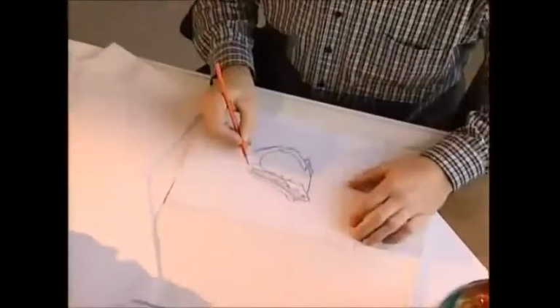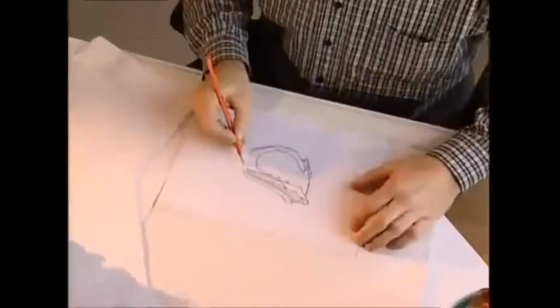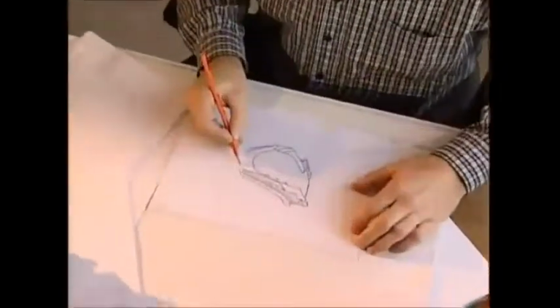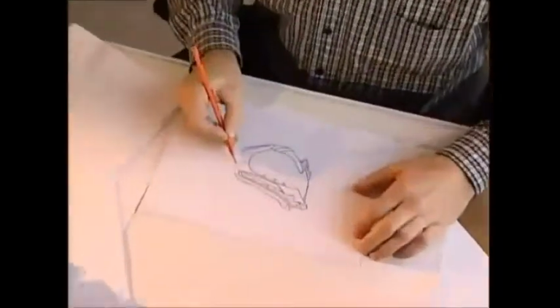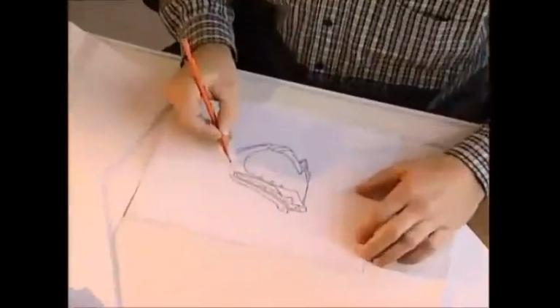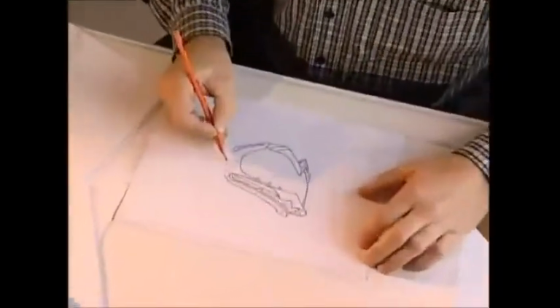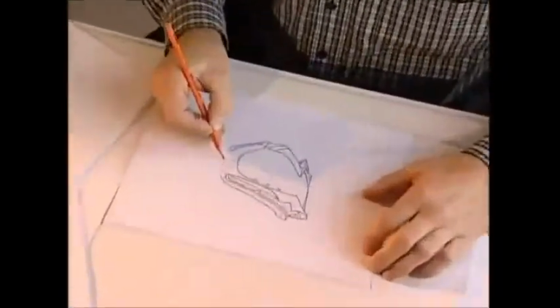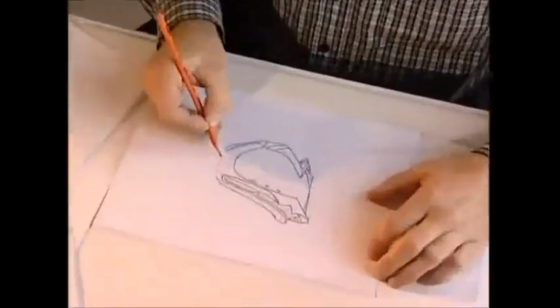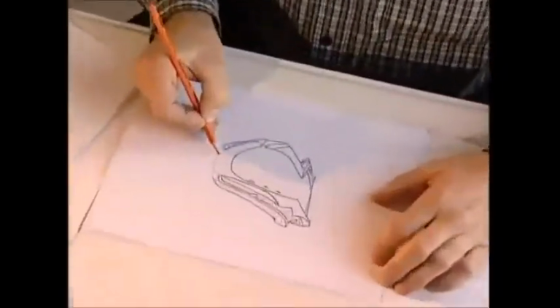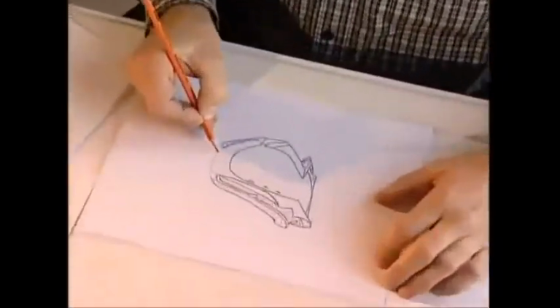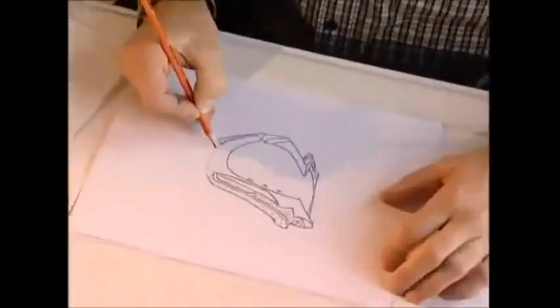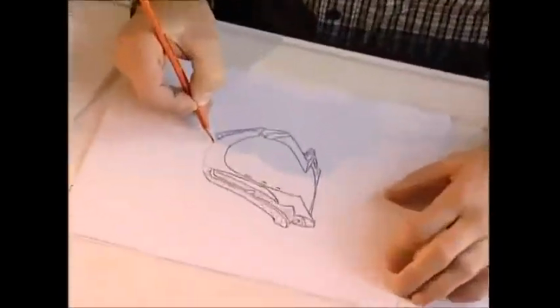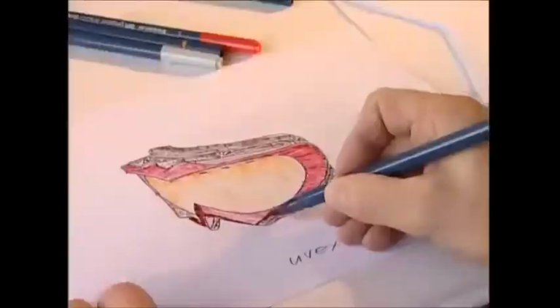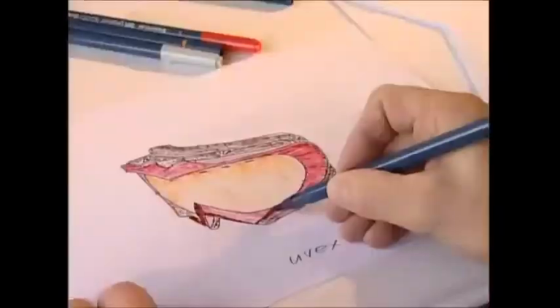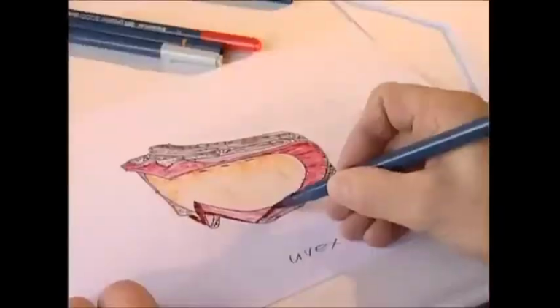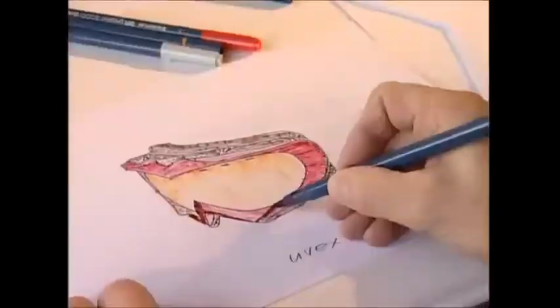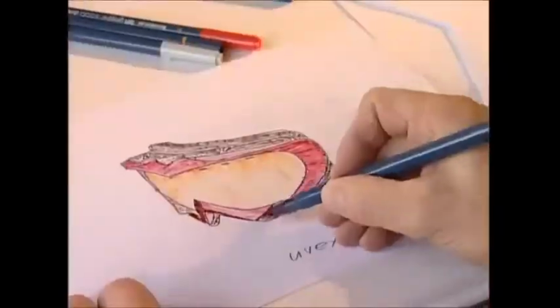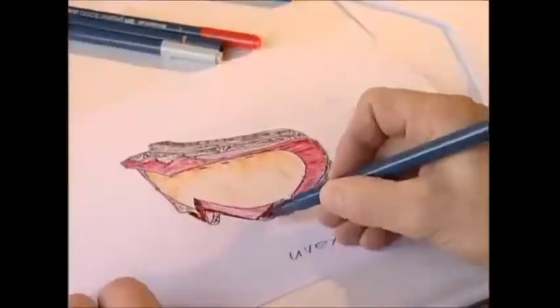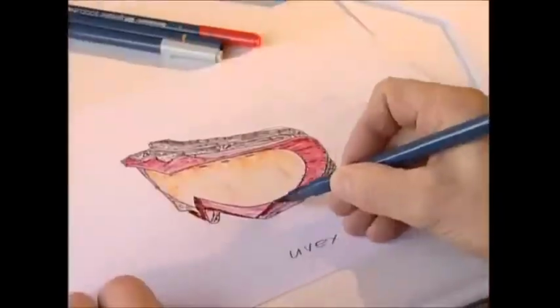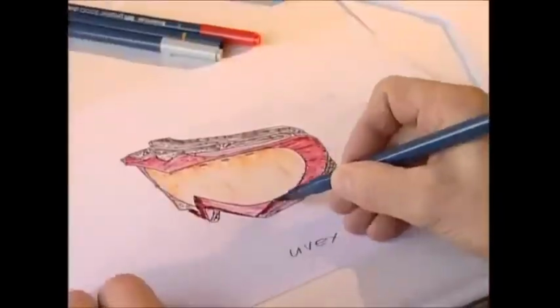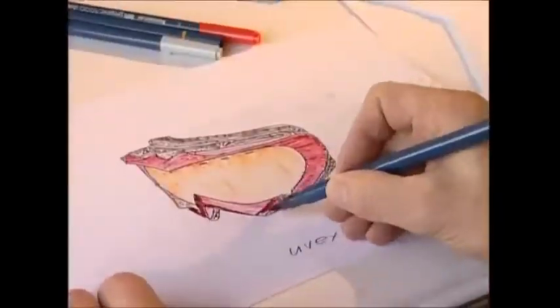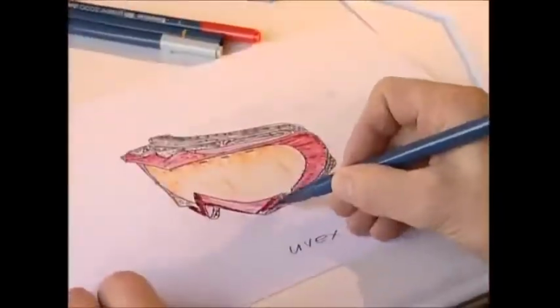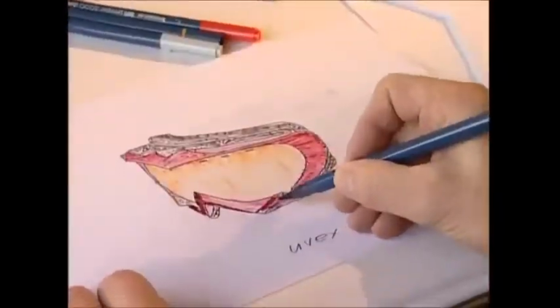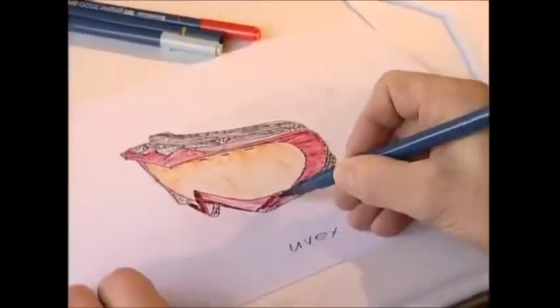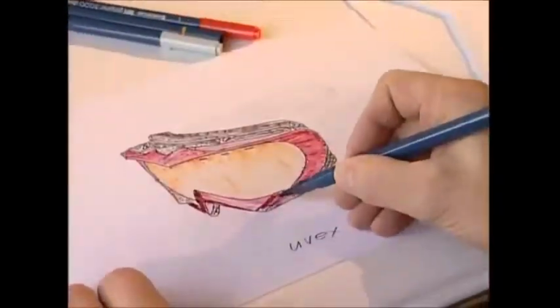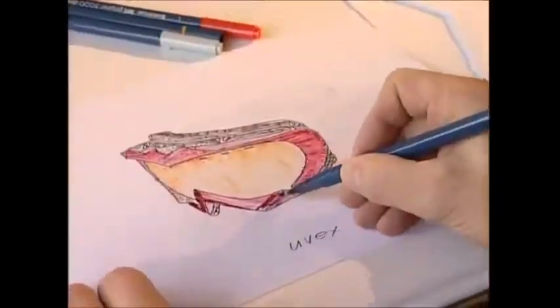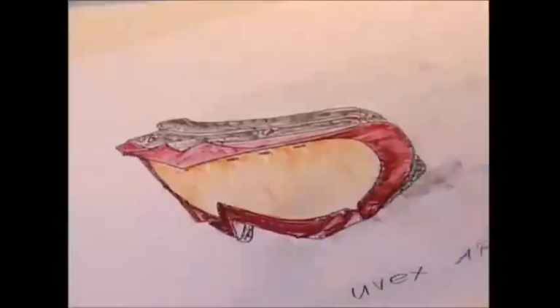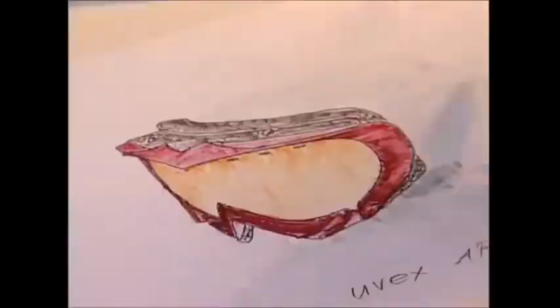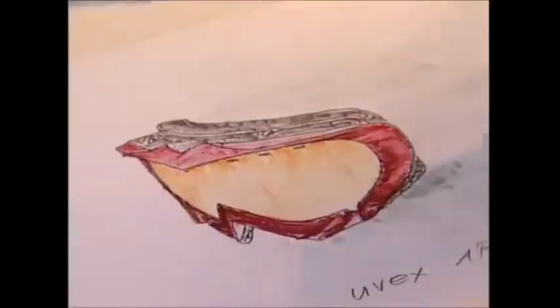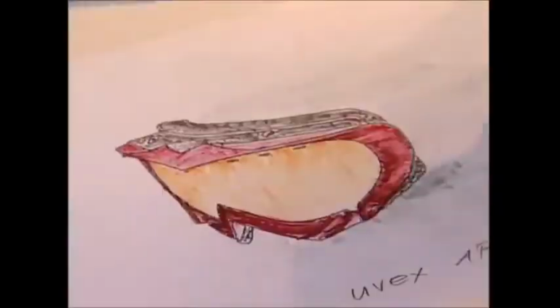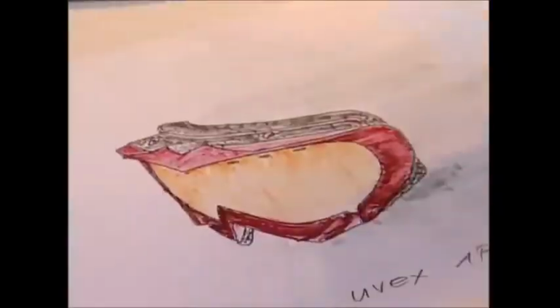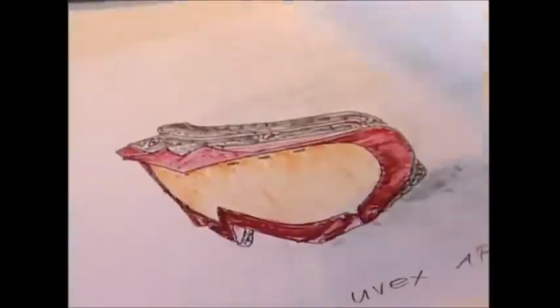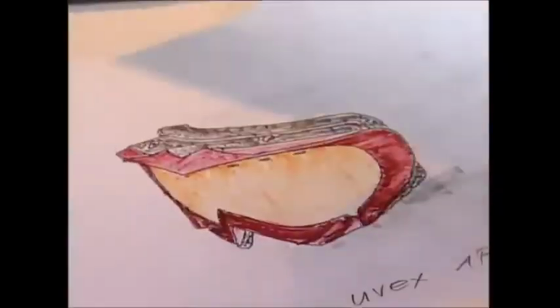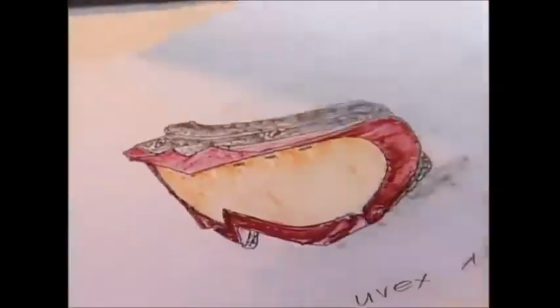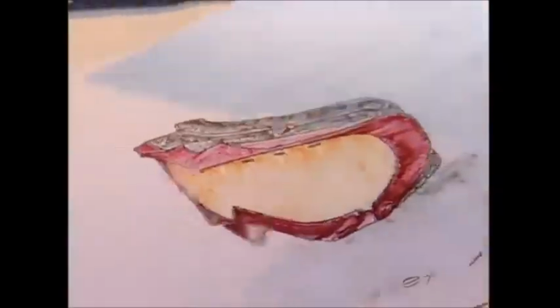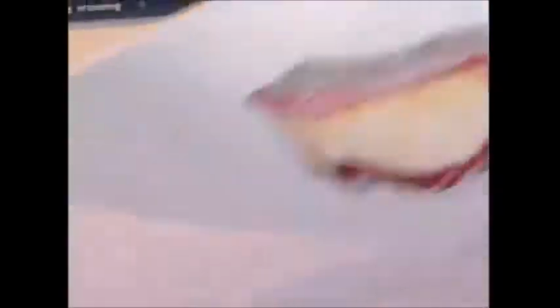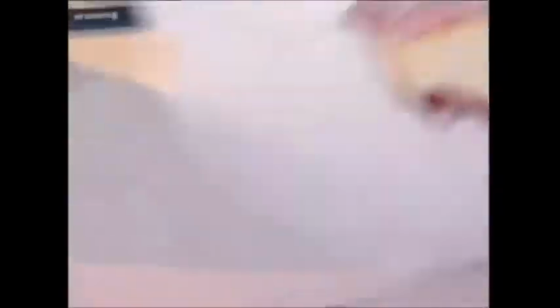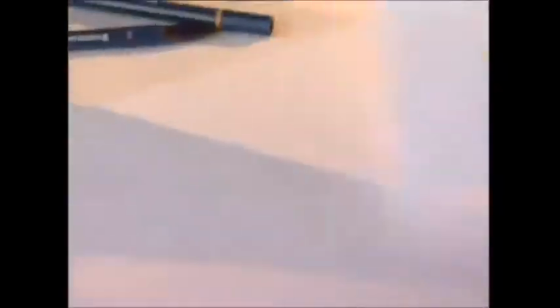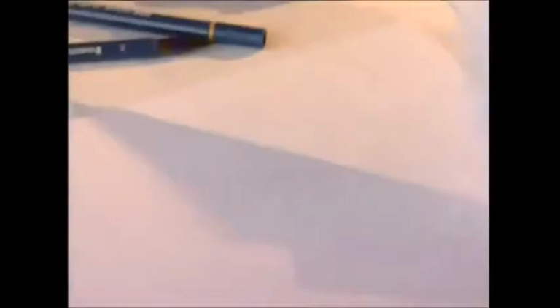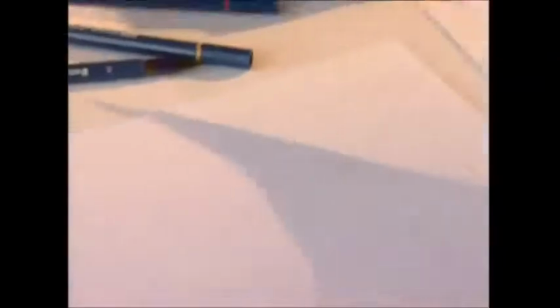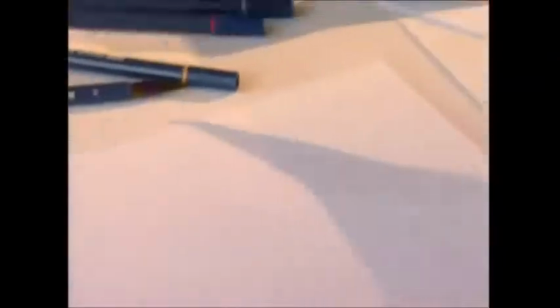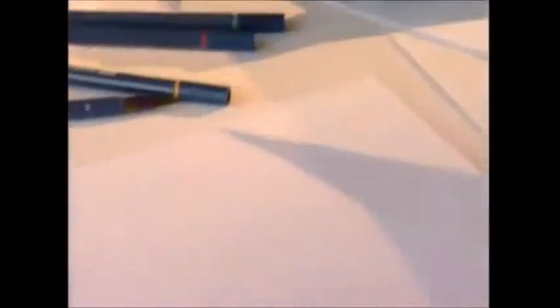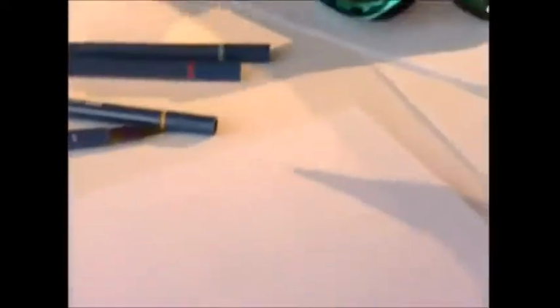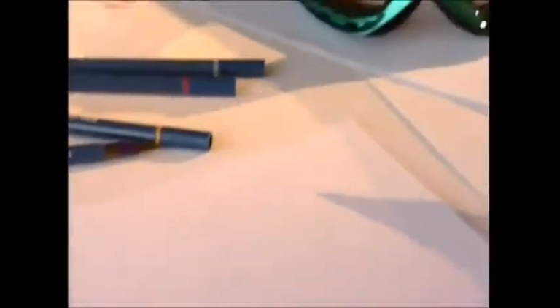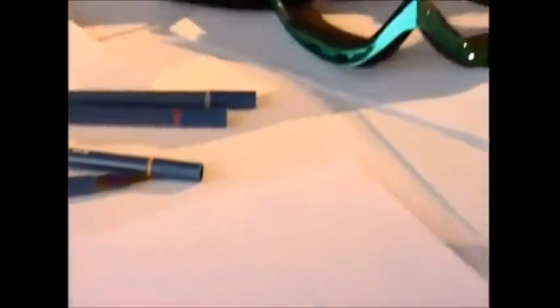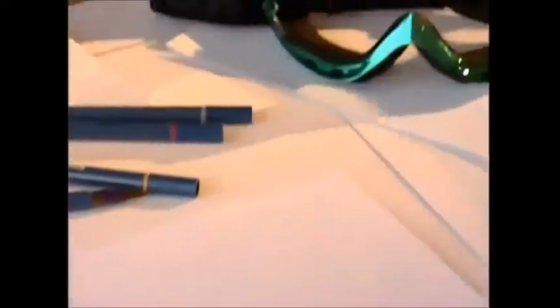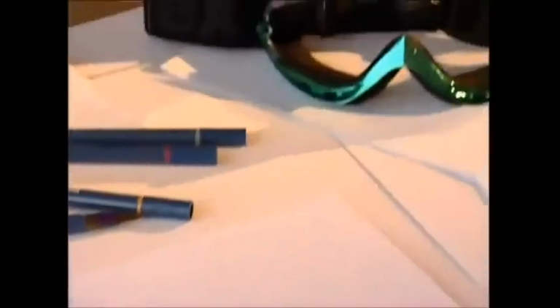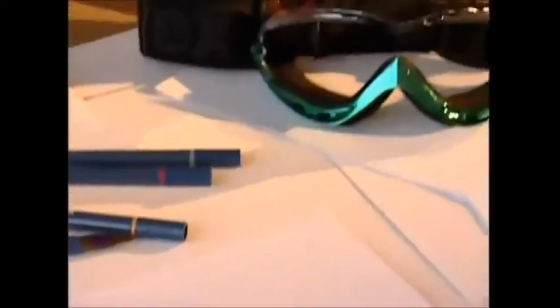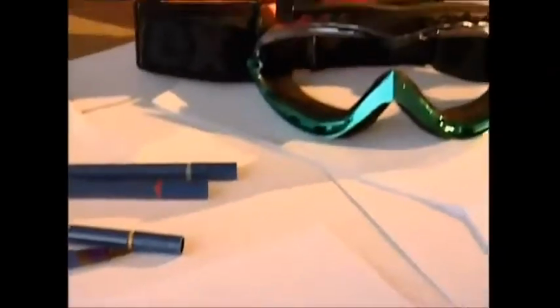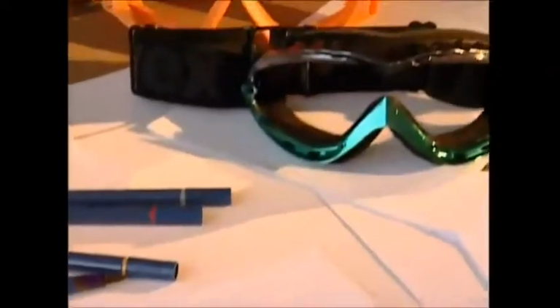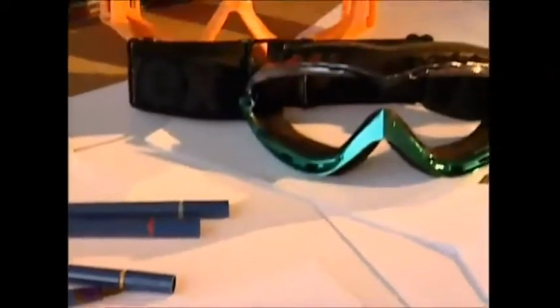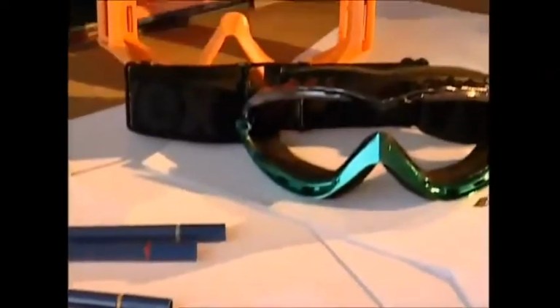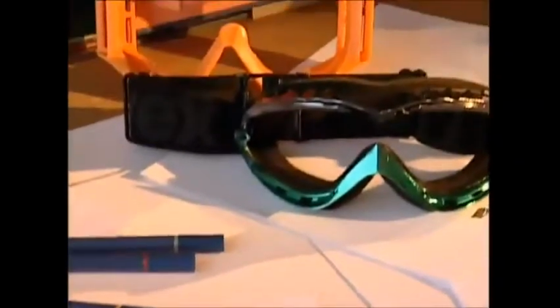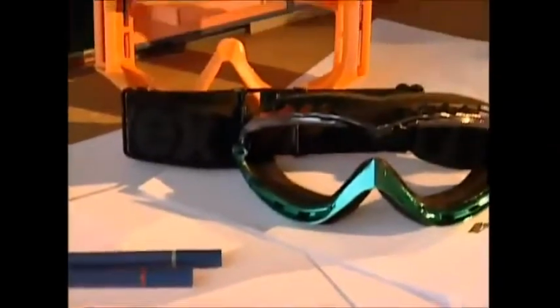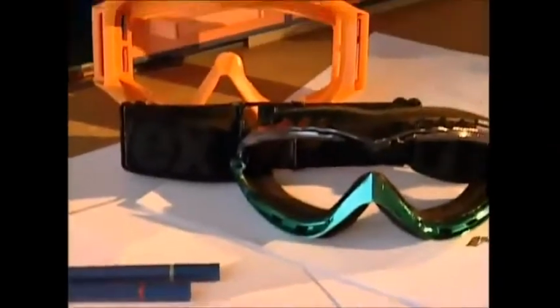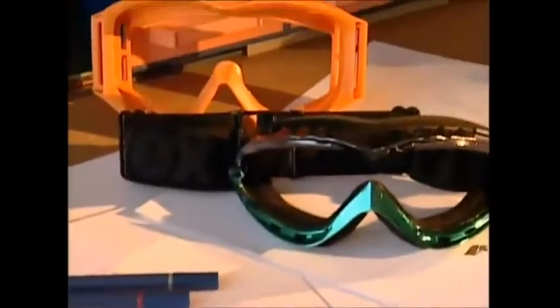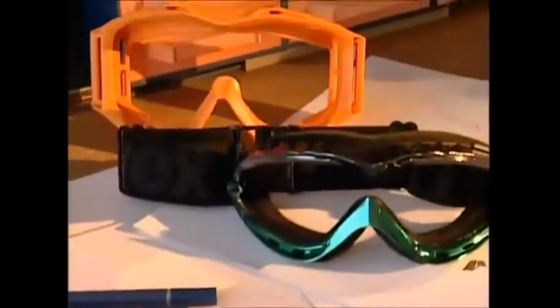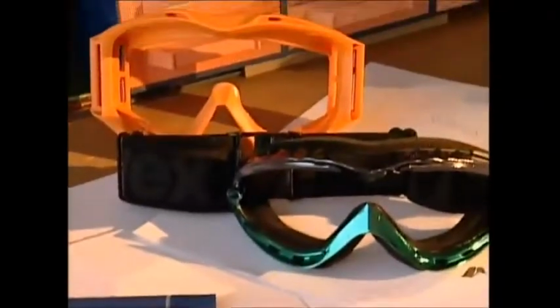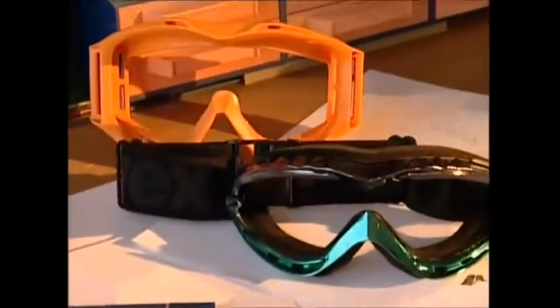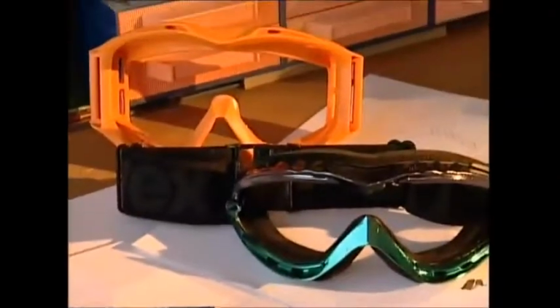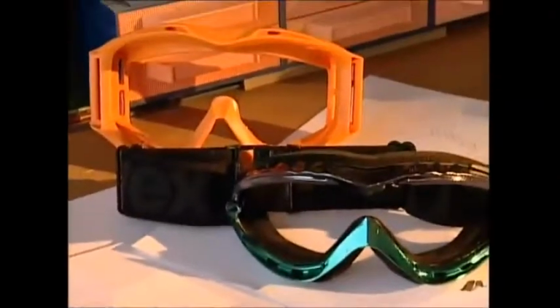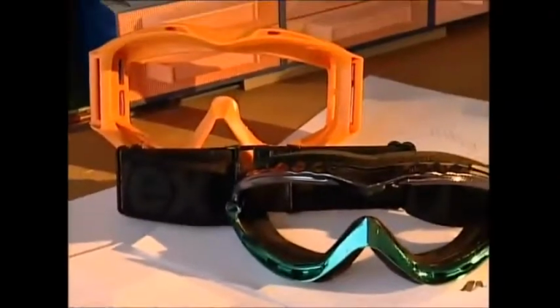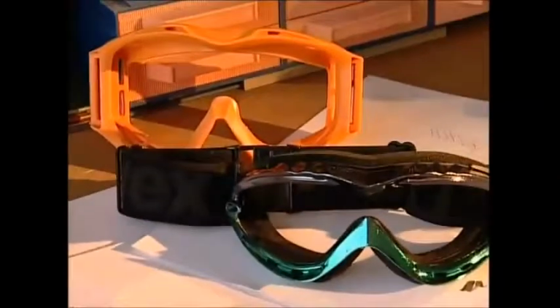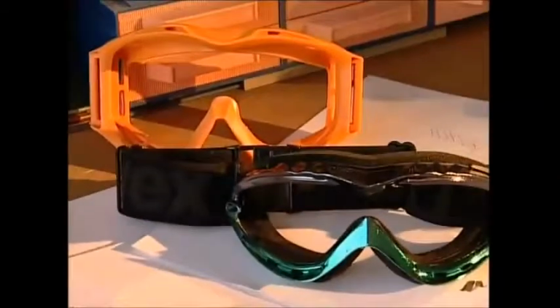Every year, one and a half million Britons go skiing, so there are a lot of people who need goggles, and getting the right look is important.